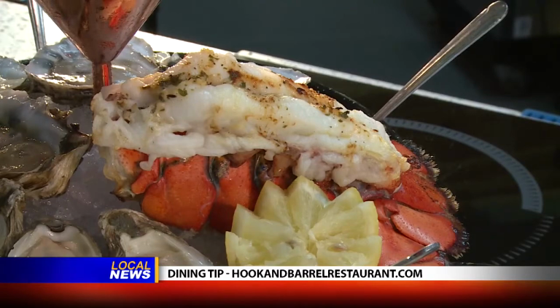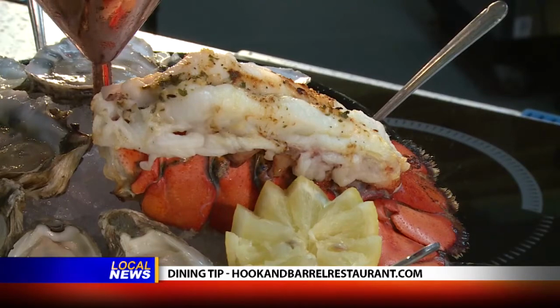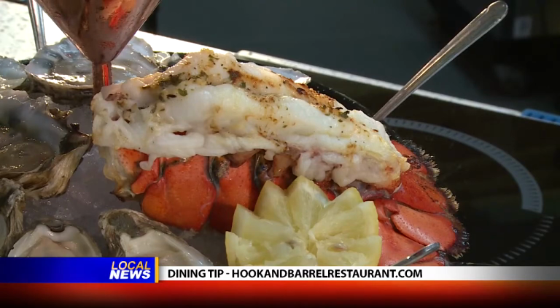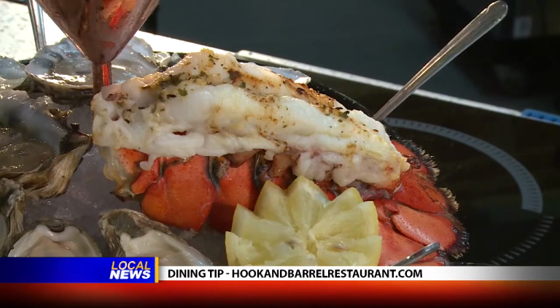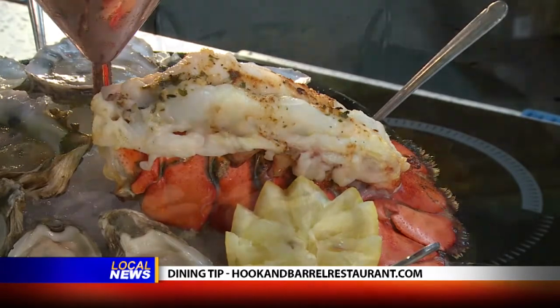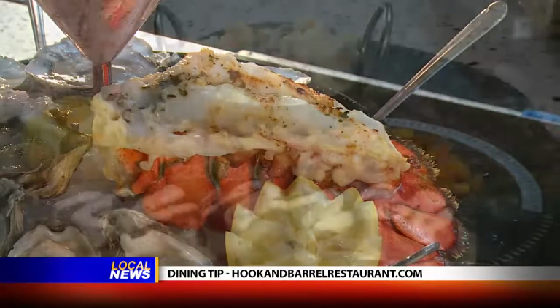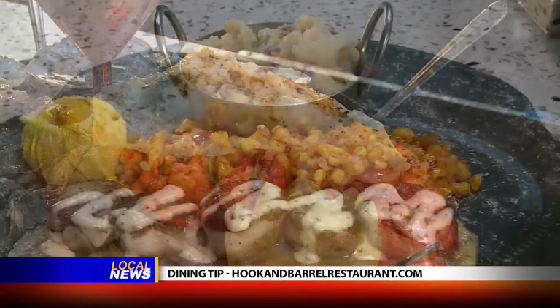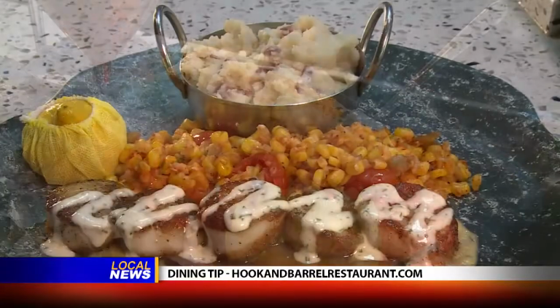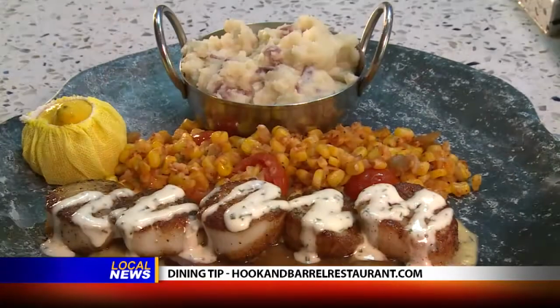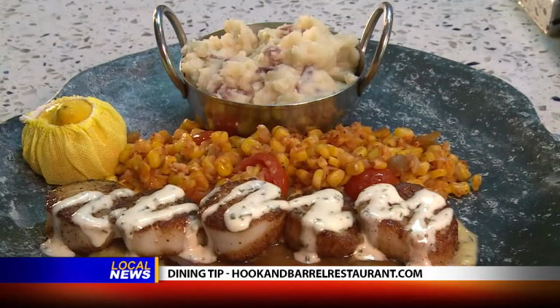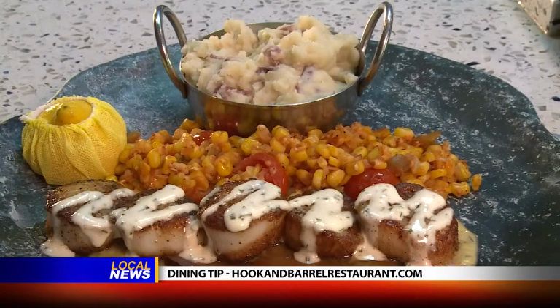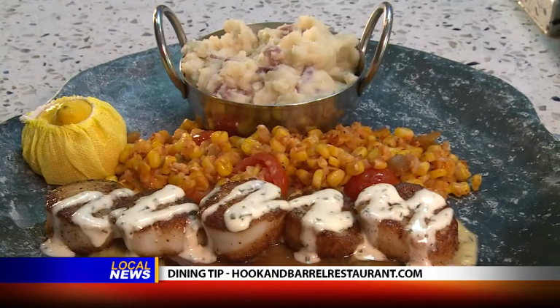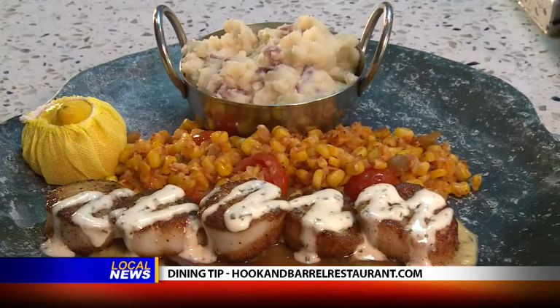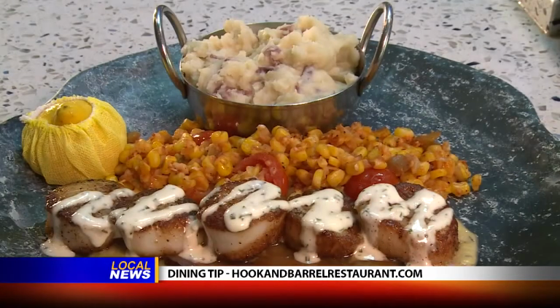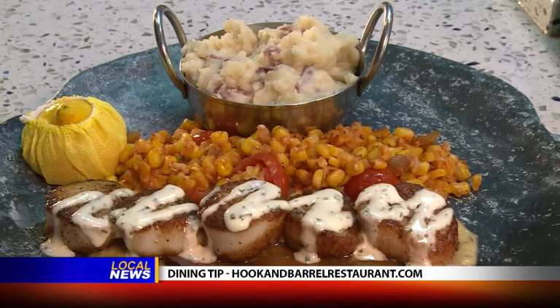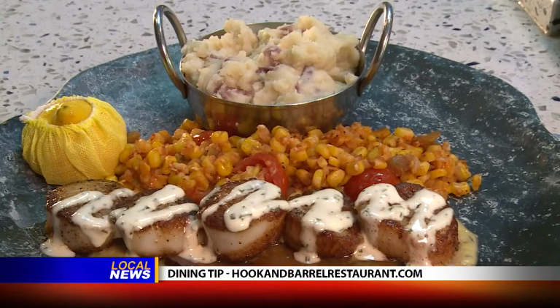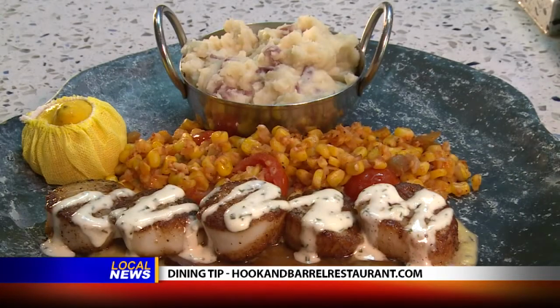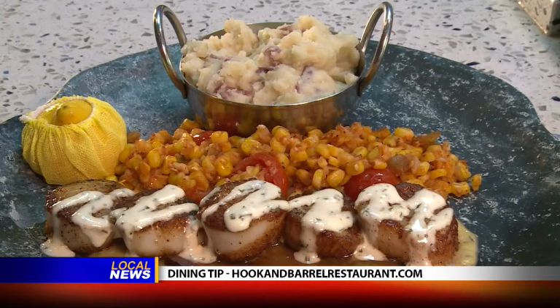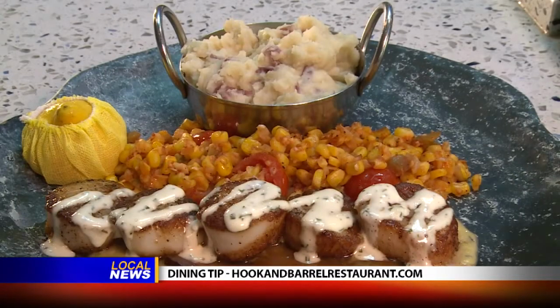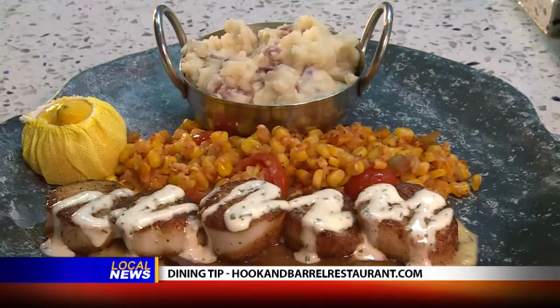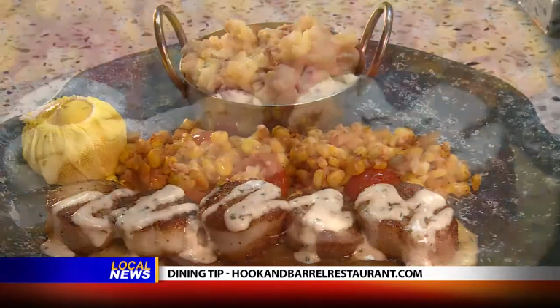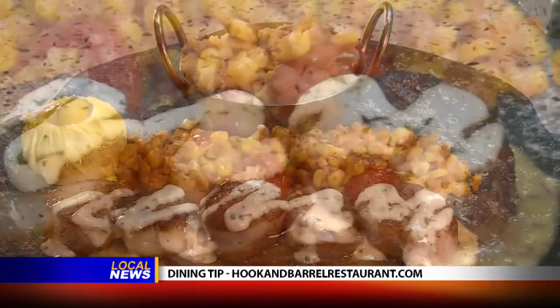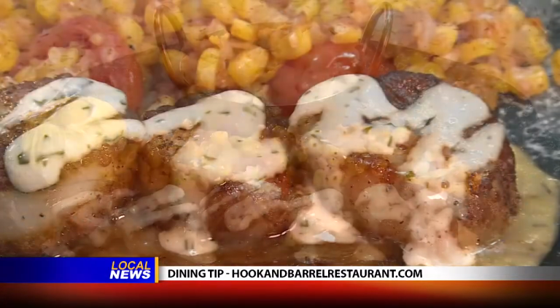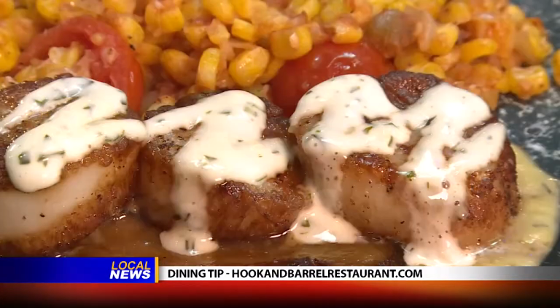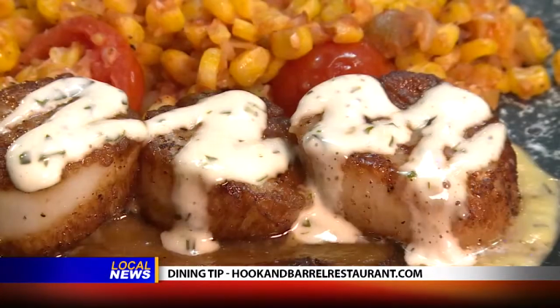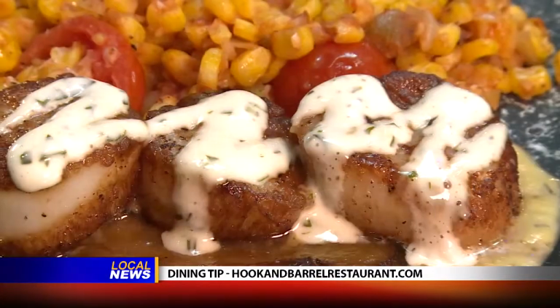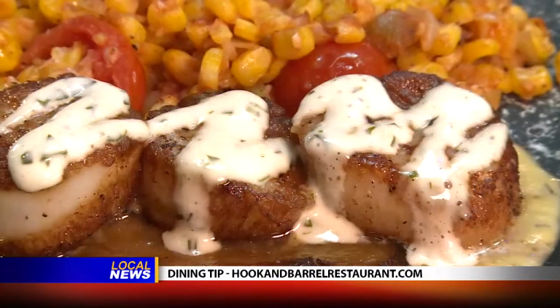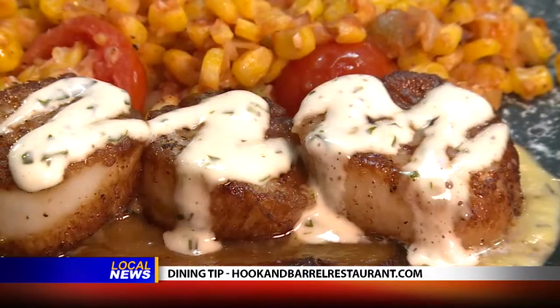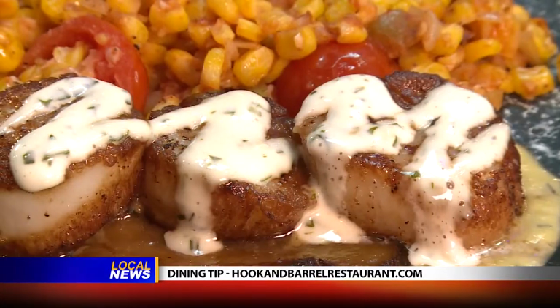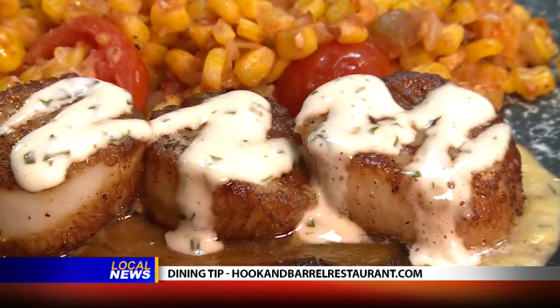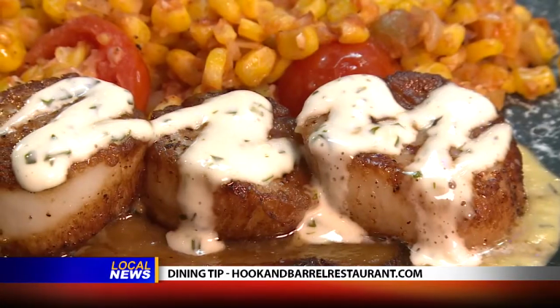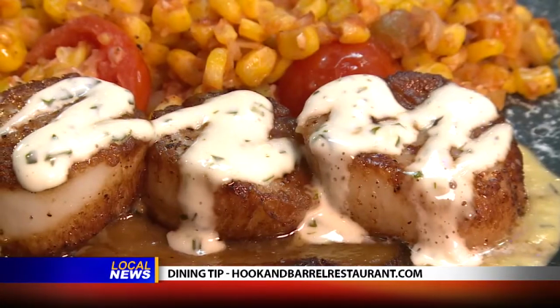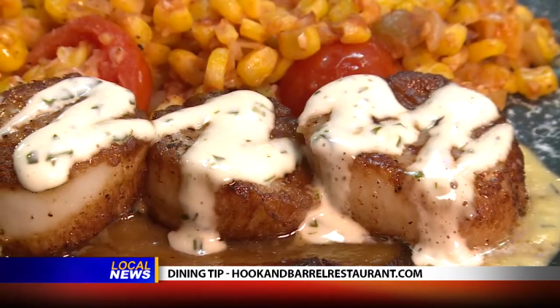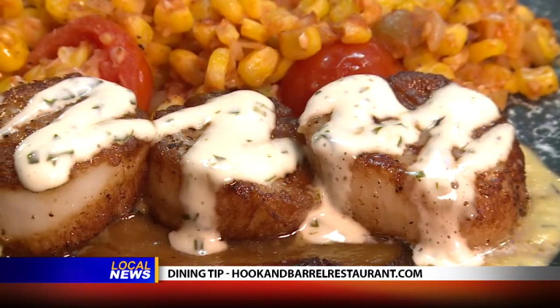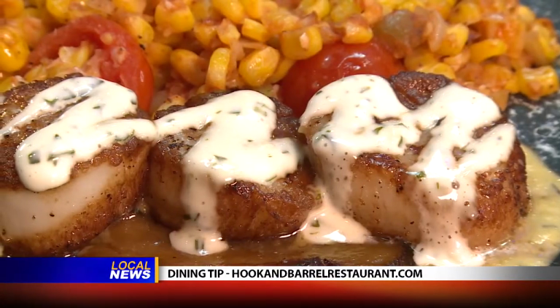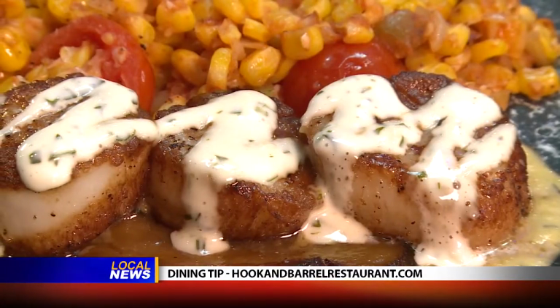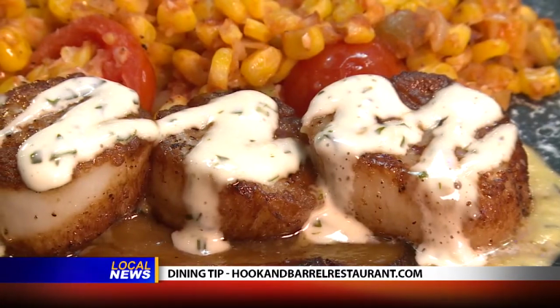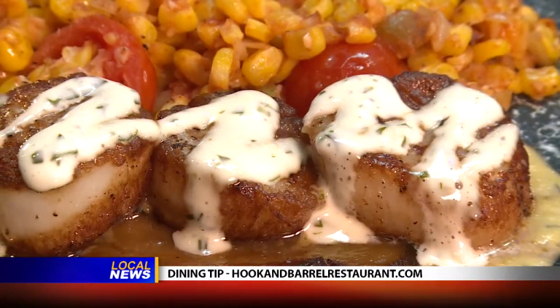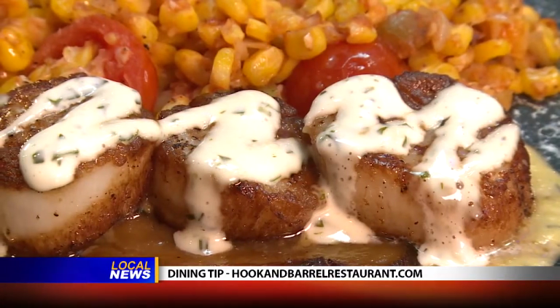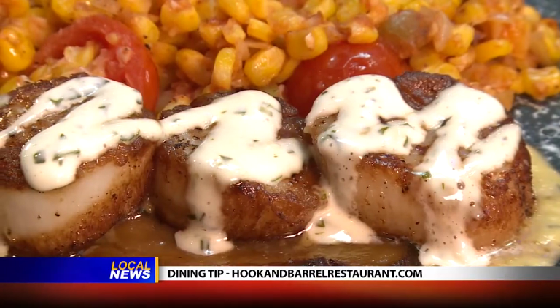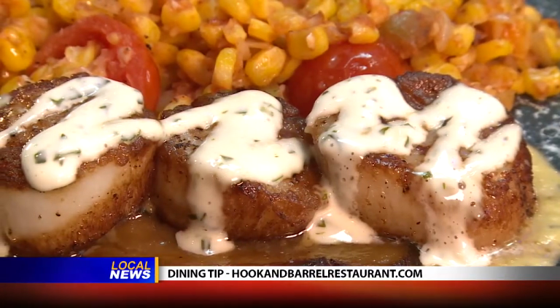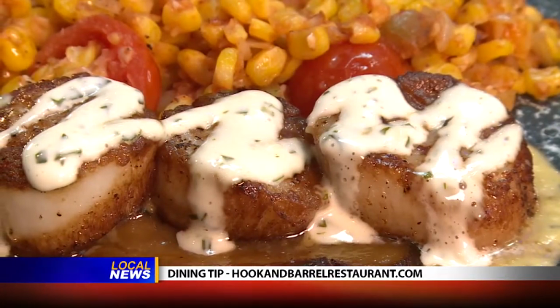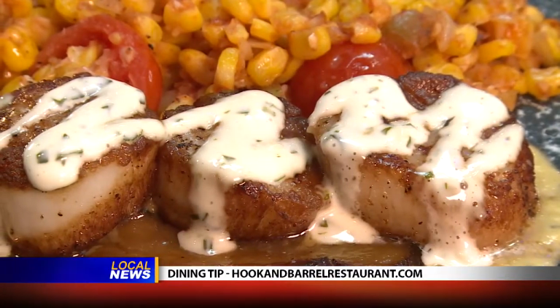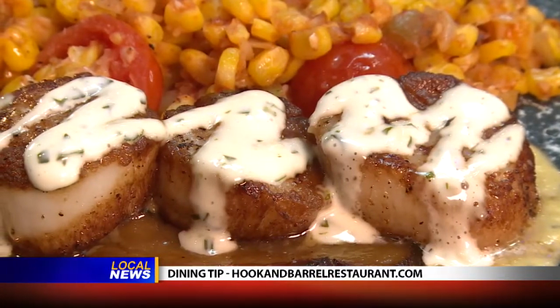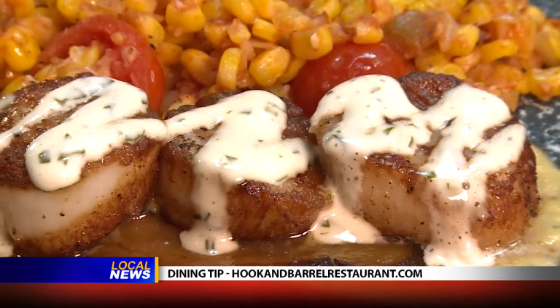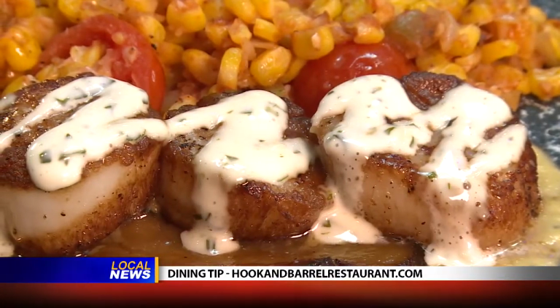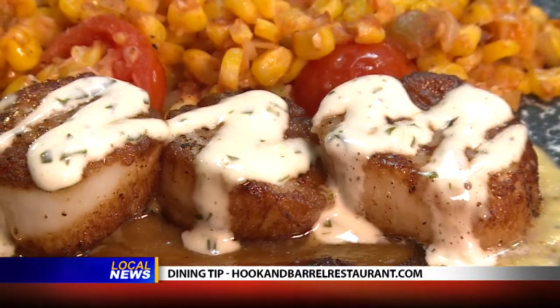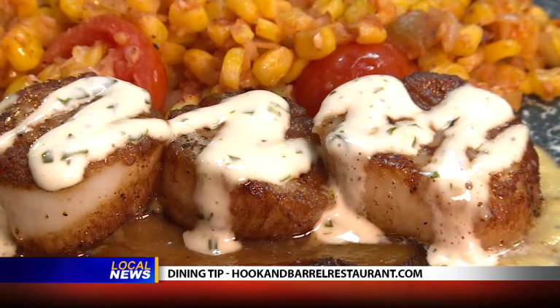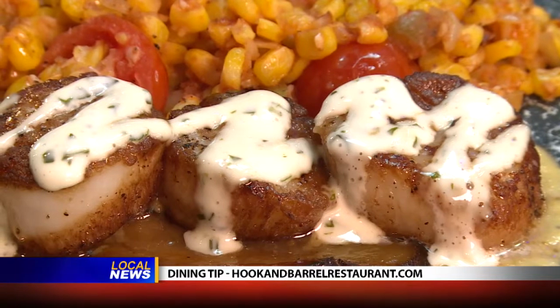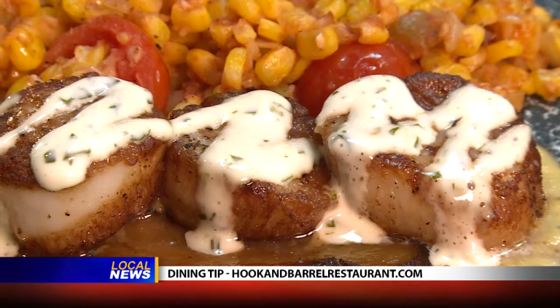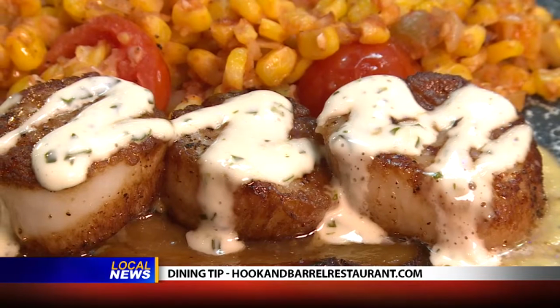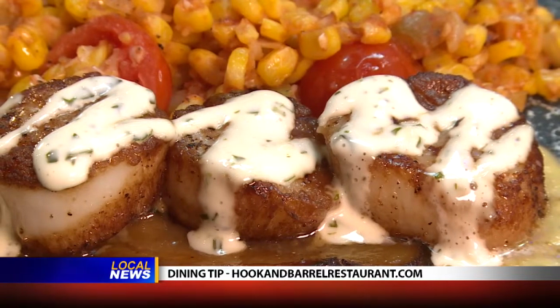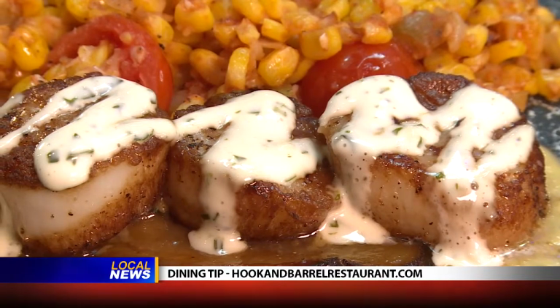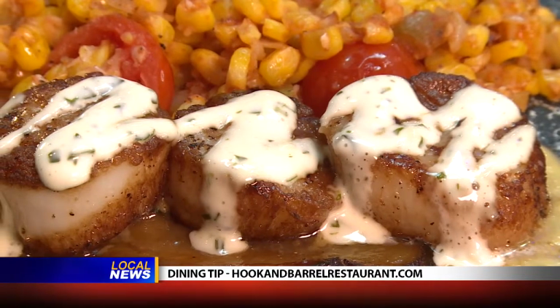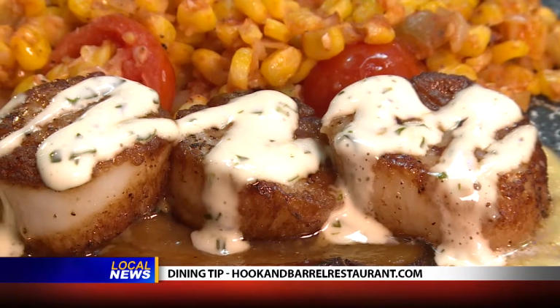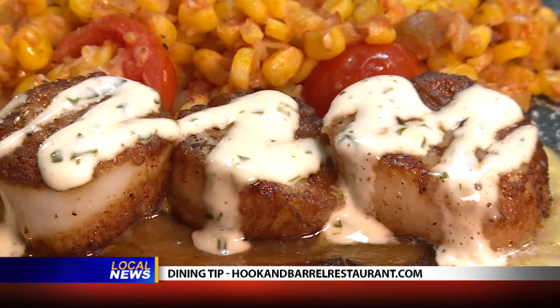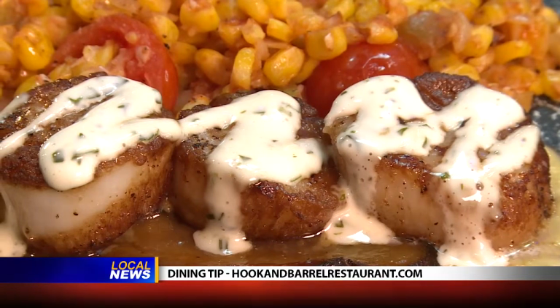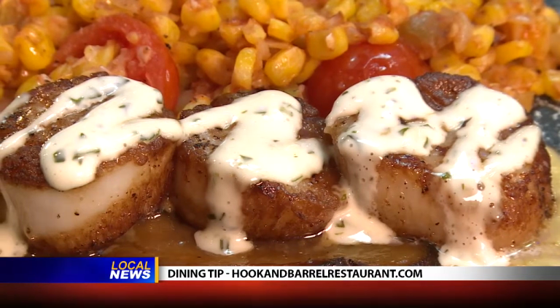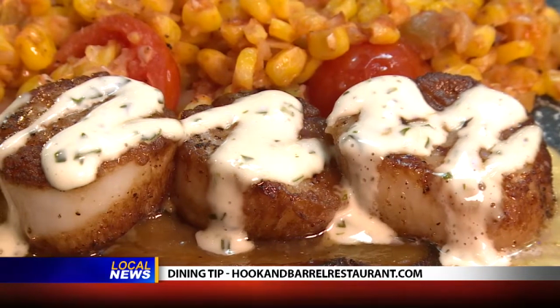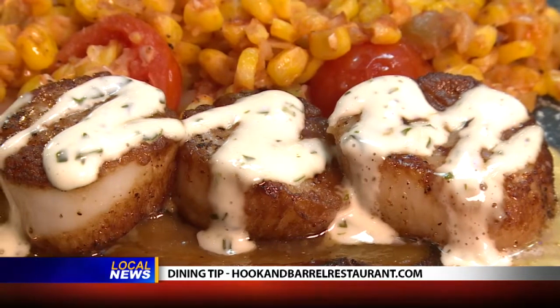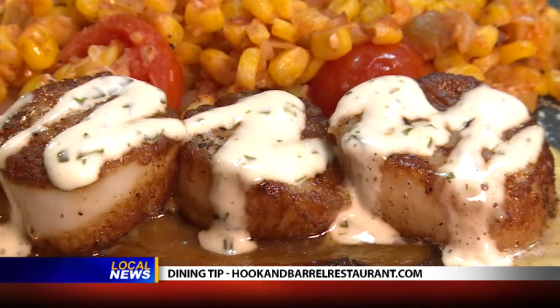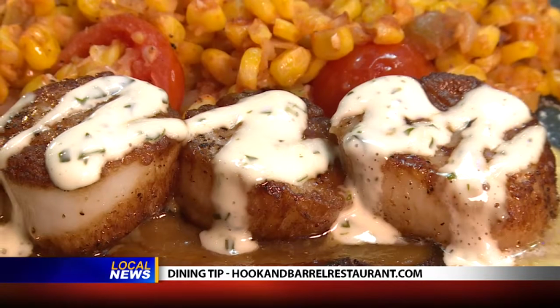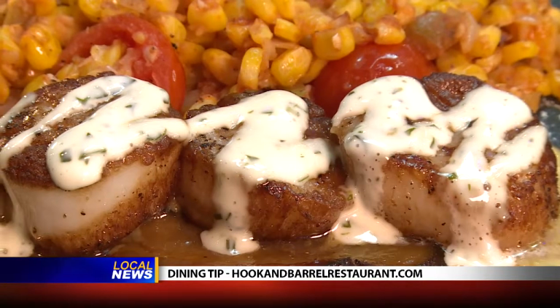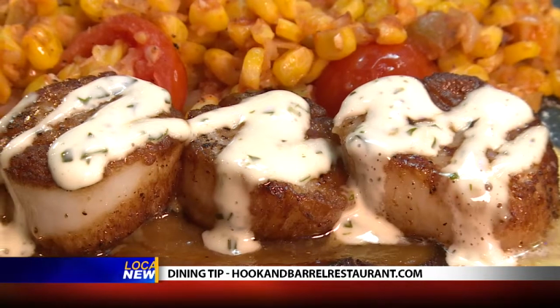It's wonderful, and the scallops are awesome too. Yeah, pan seared, basil aioli, corn puree — a lot of delicious flavors in there.